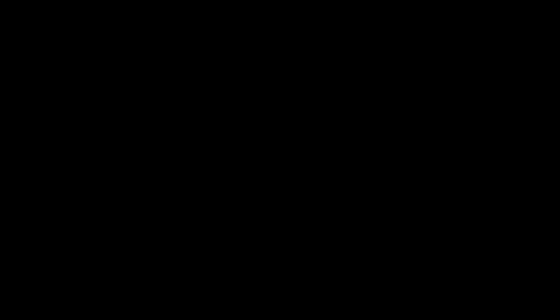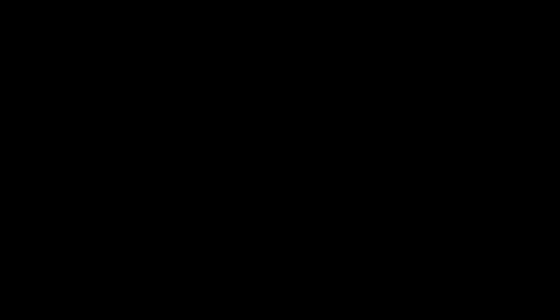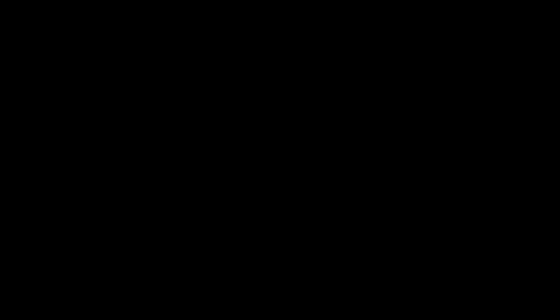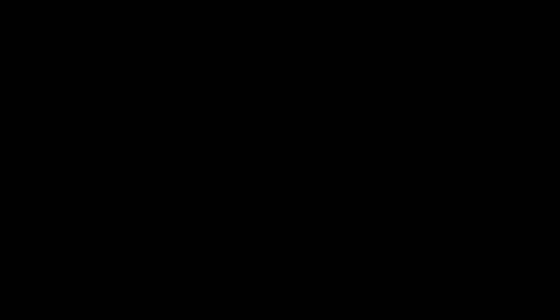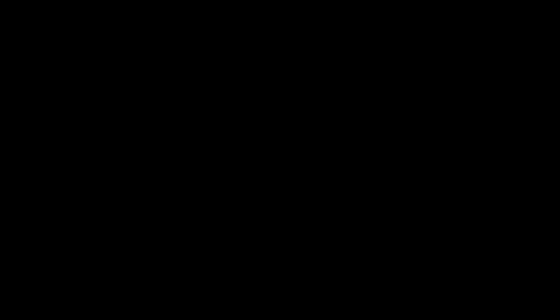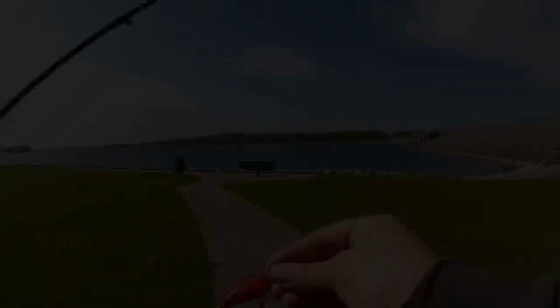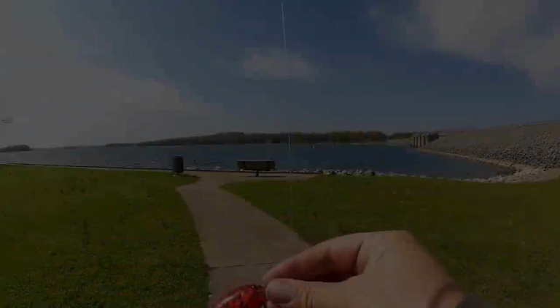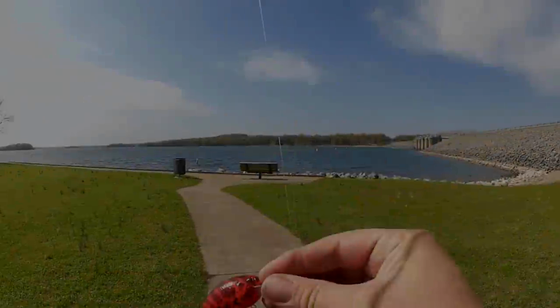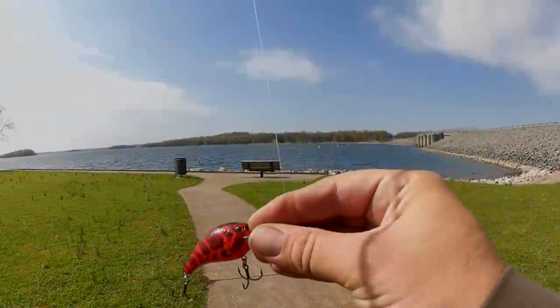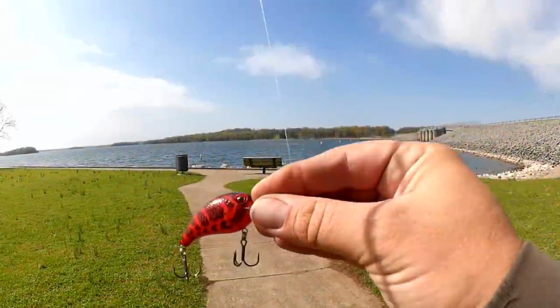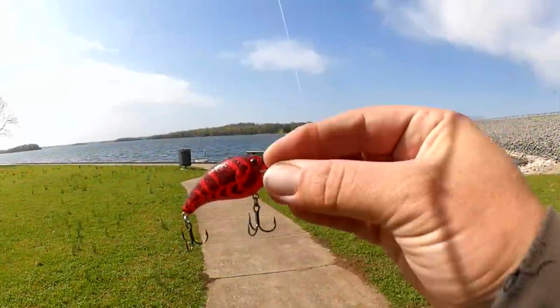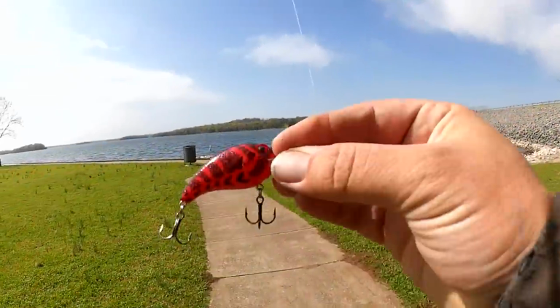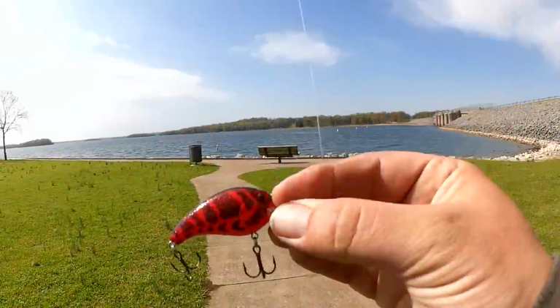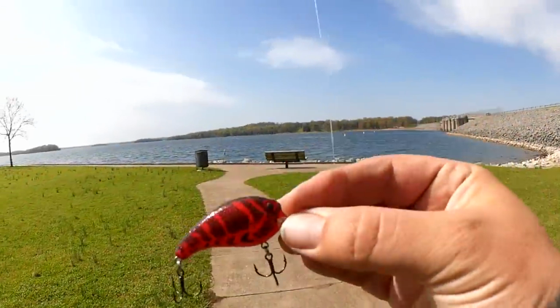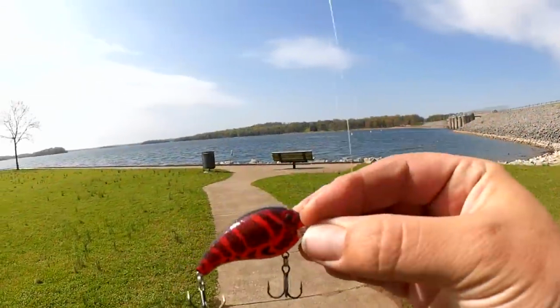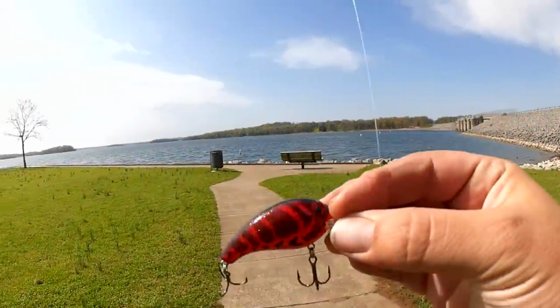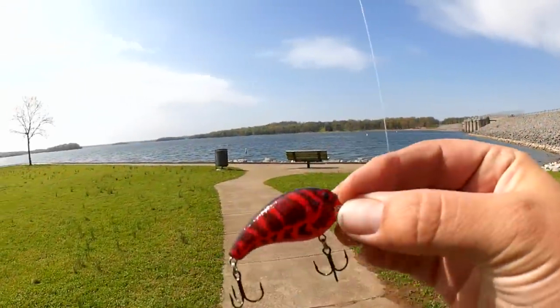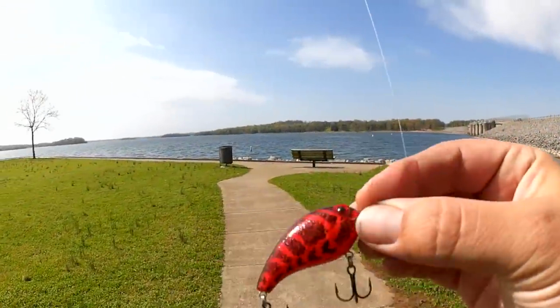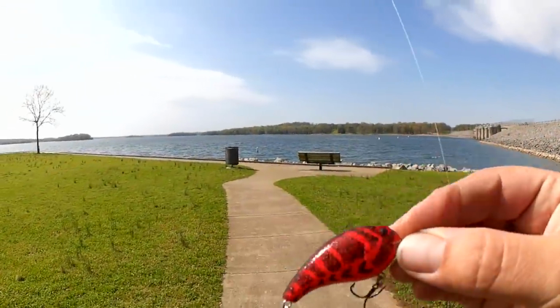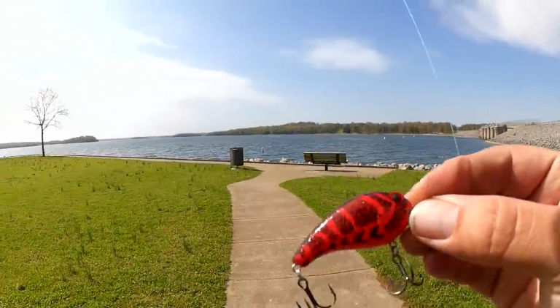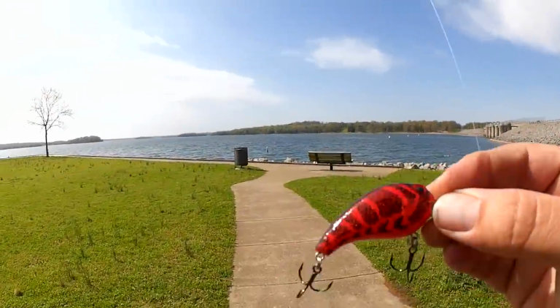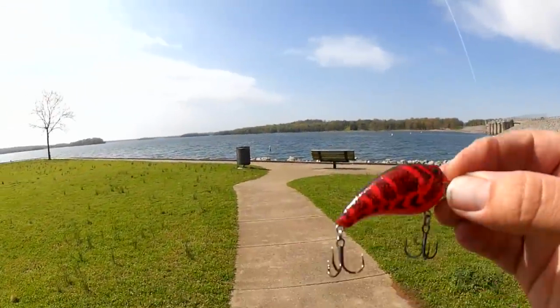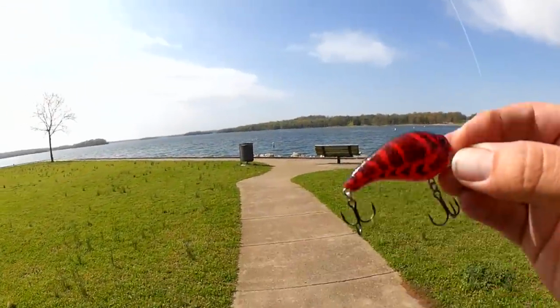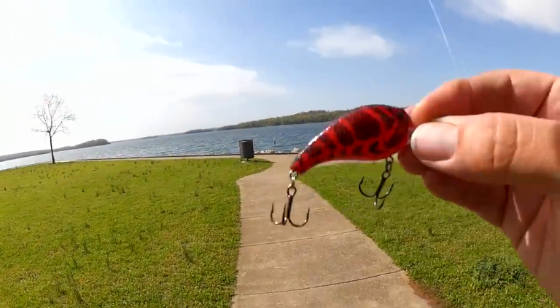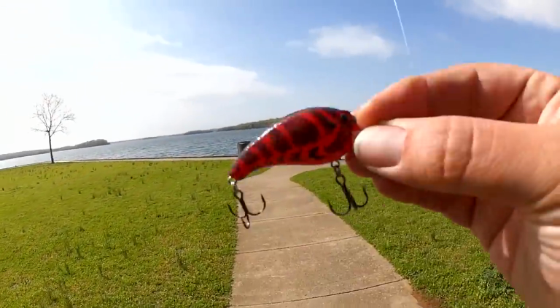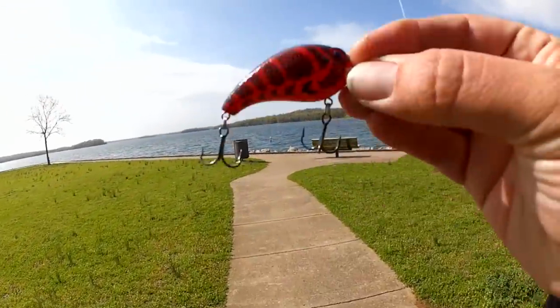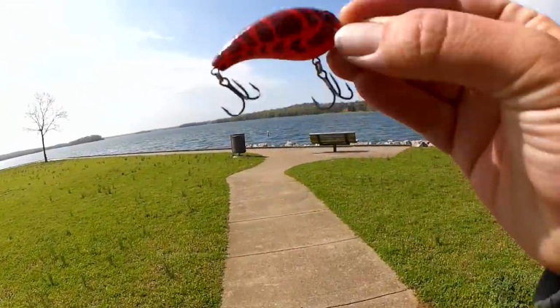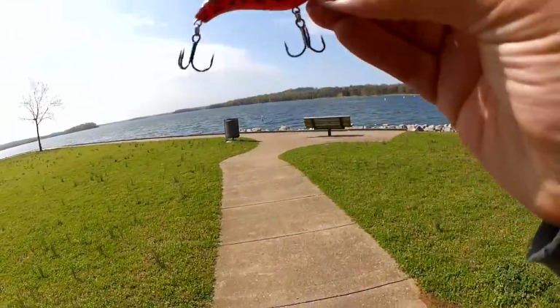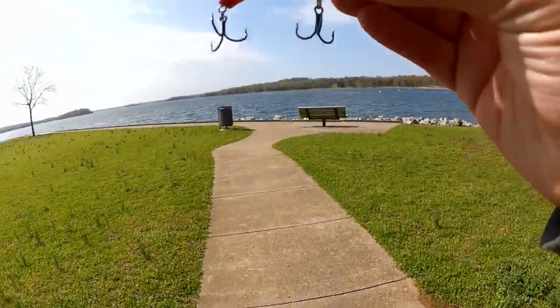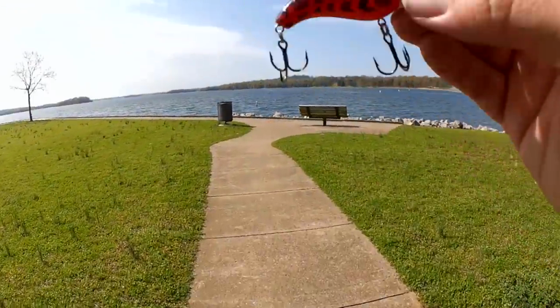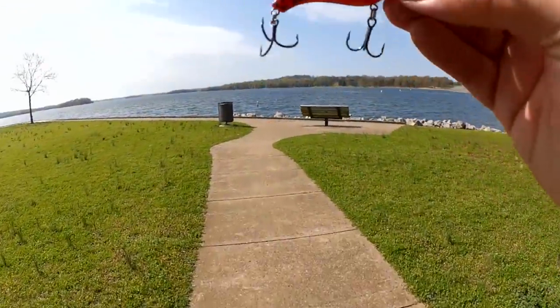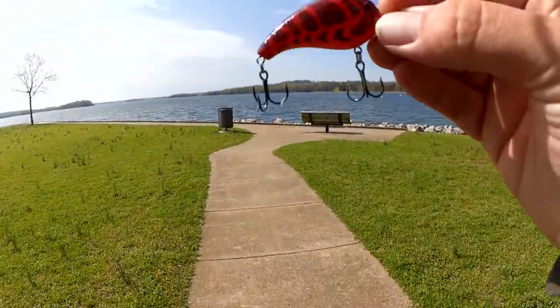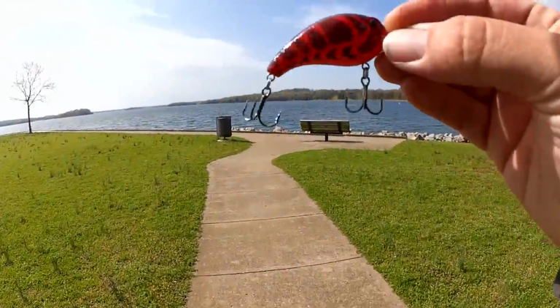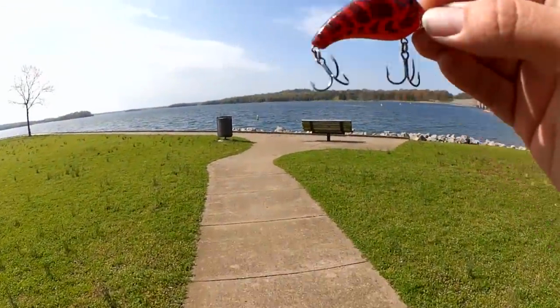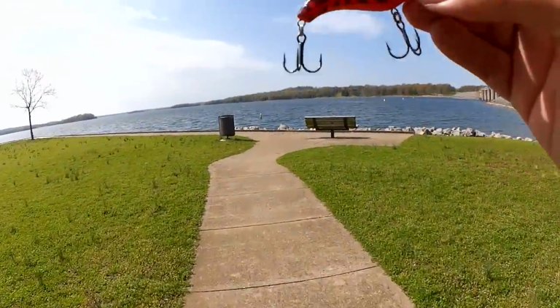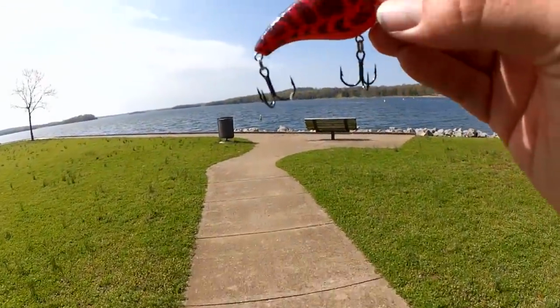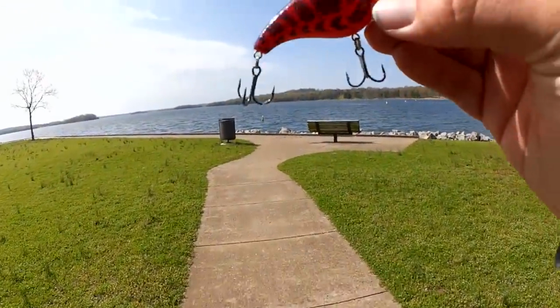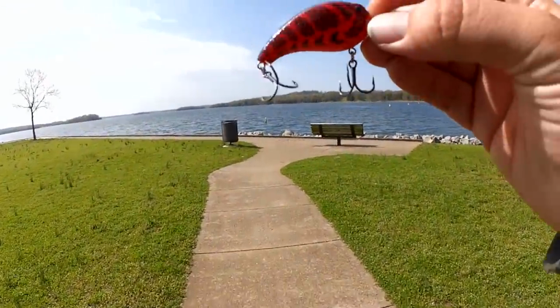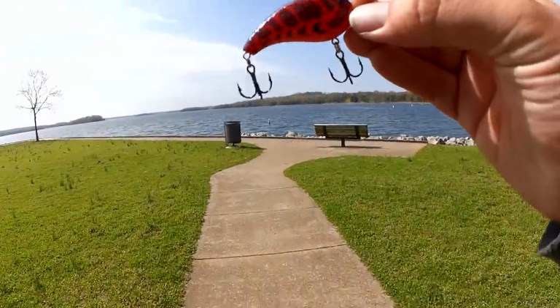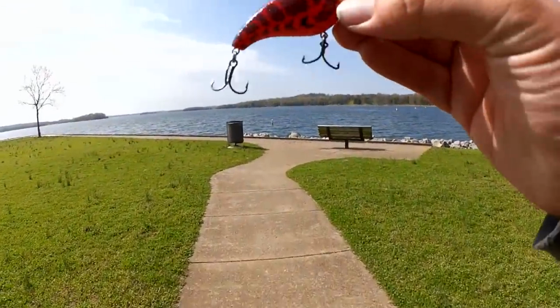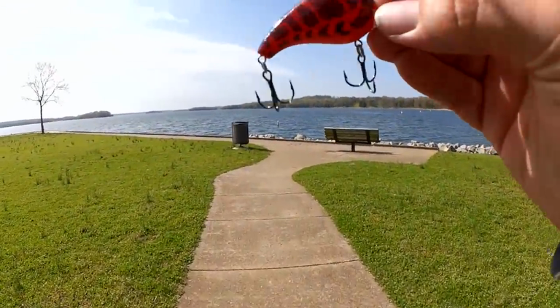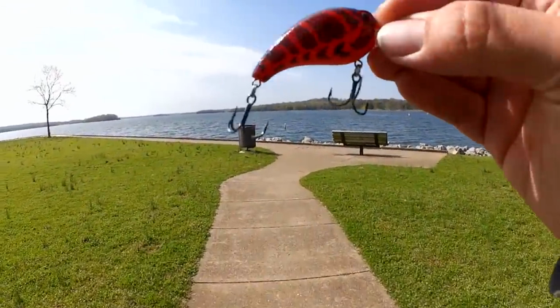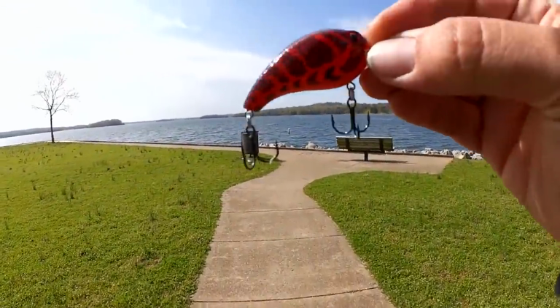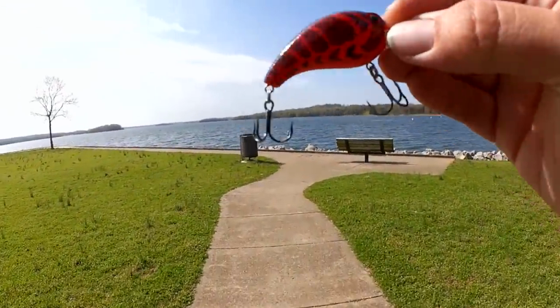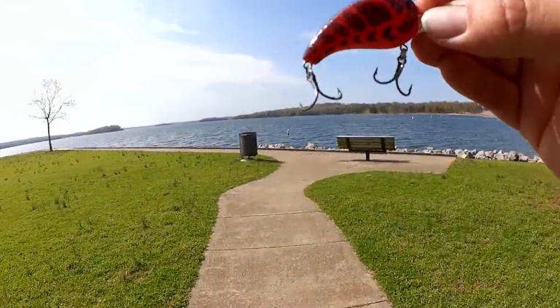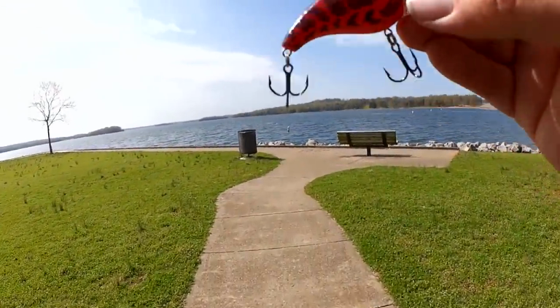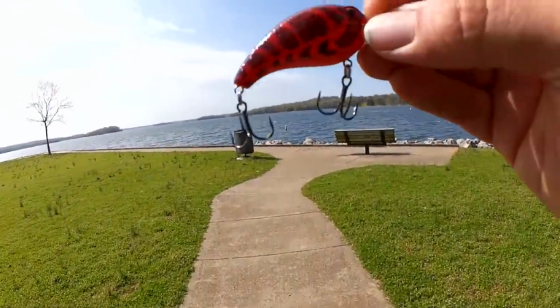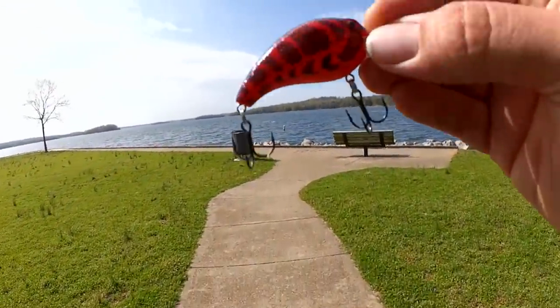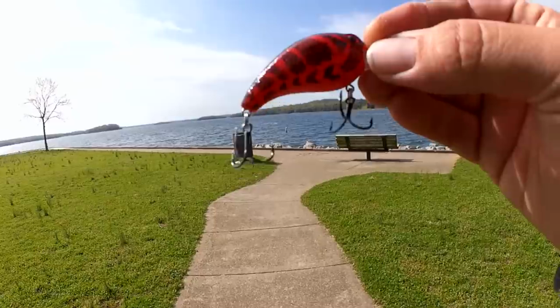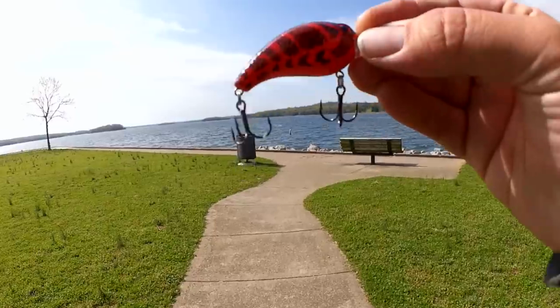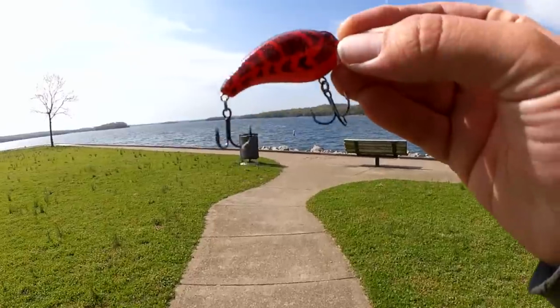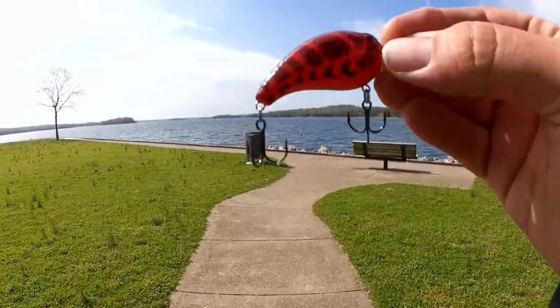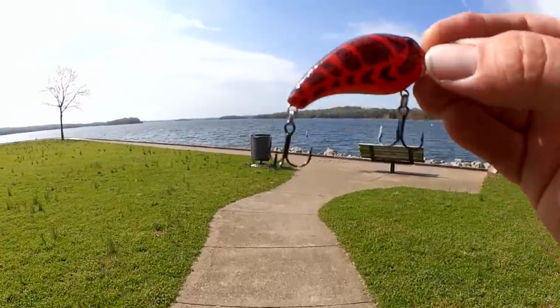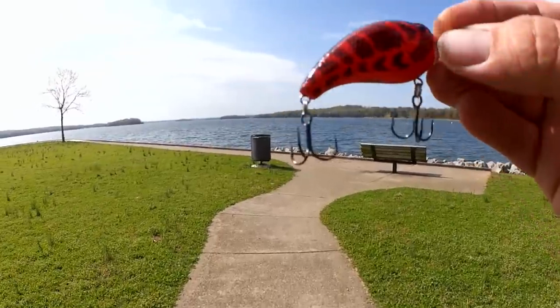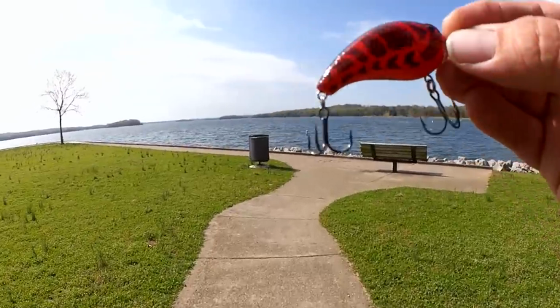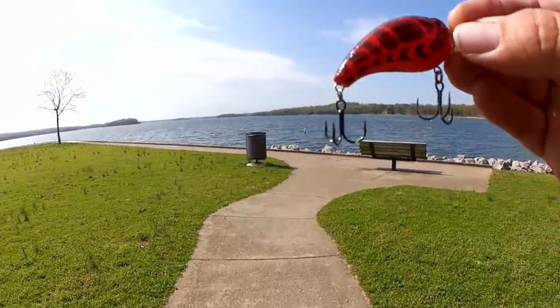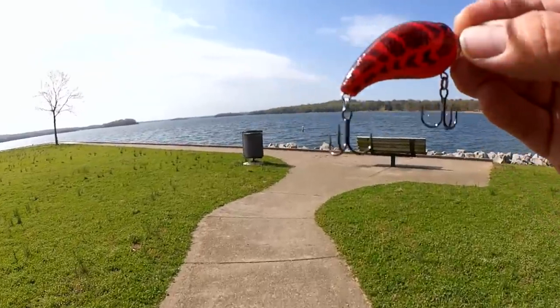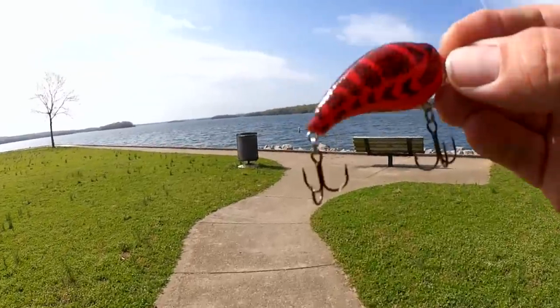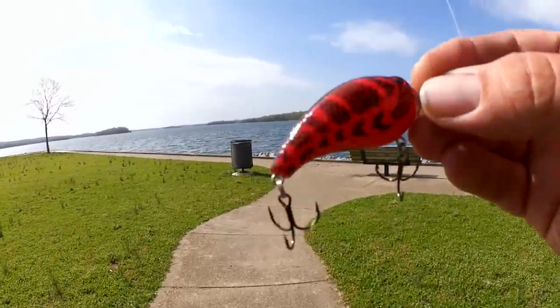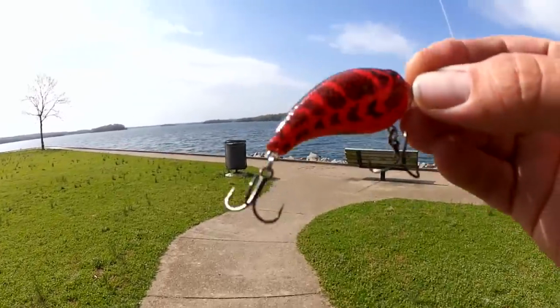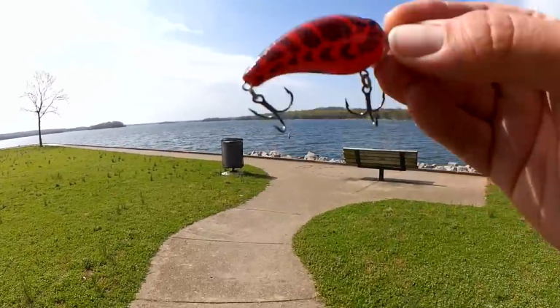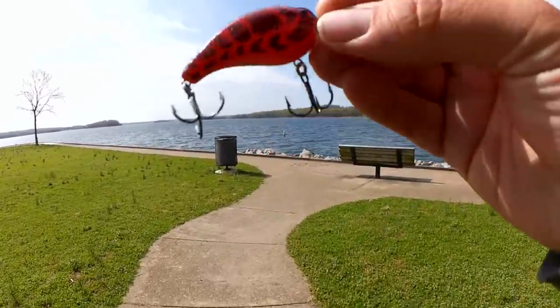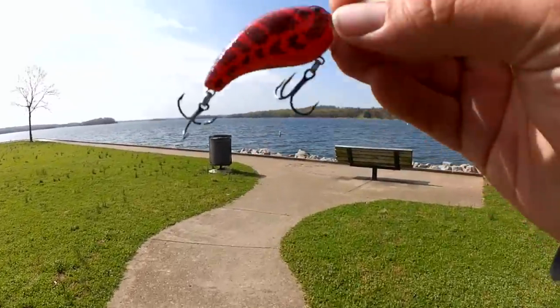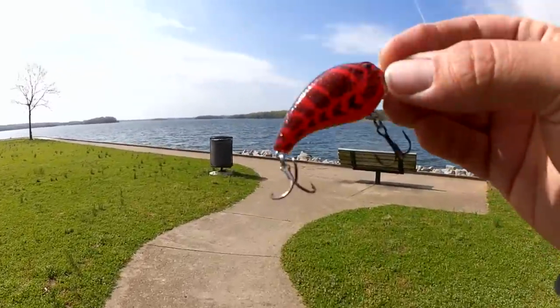I think this is an Academy Sports in-house brand, H2O.